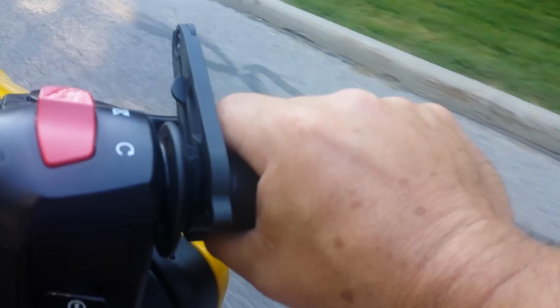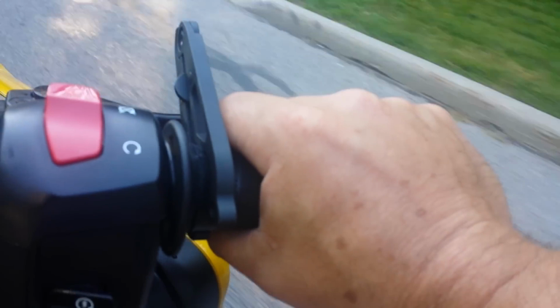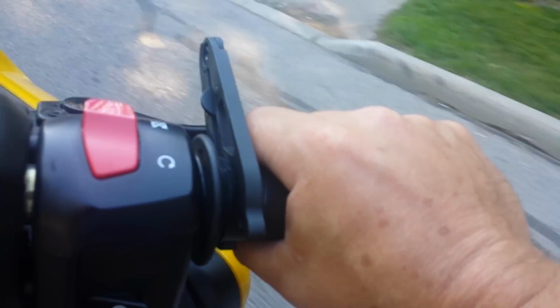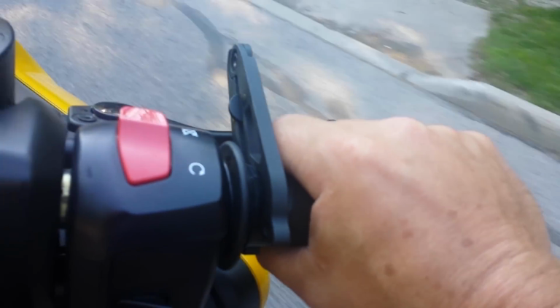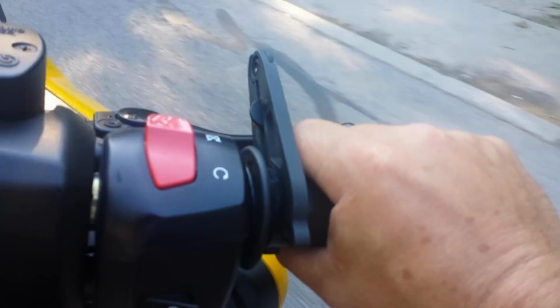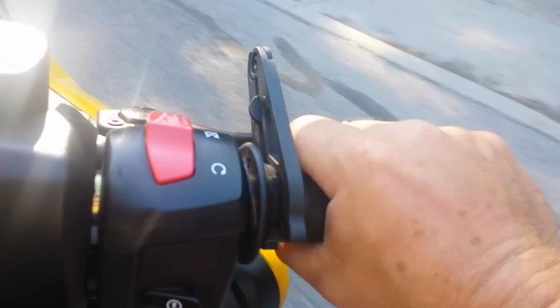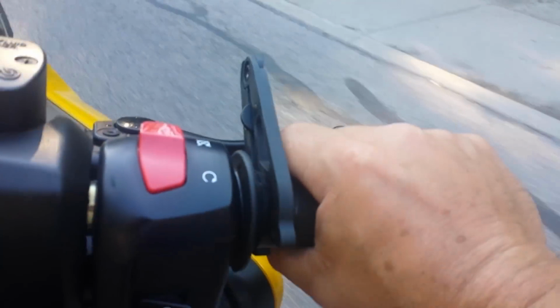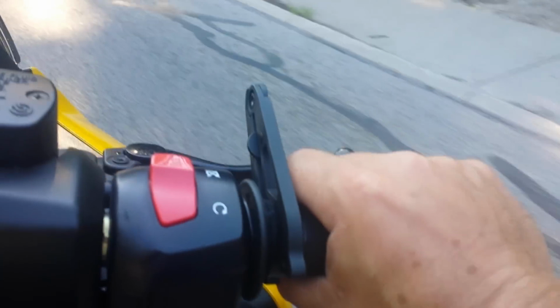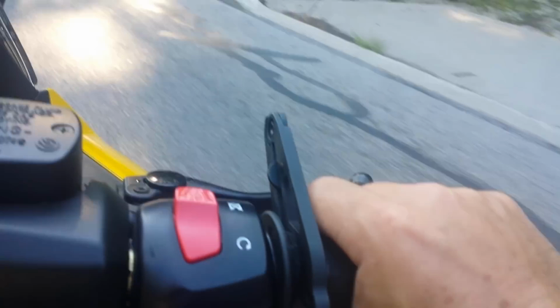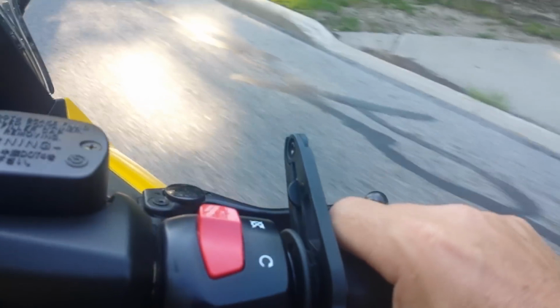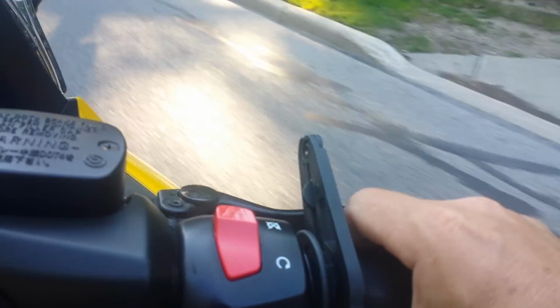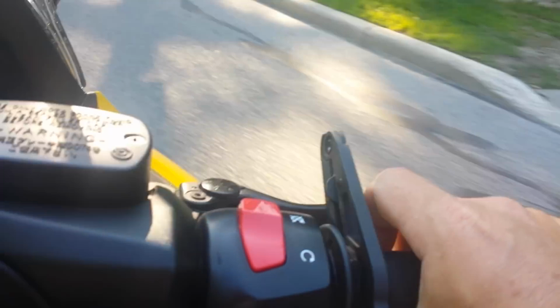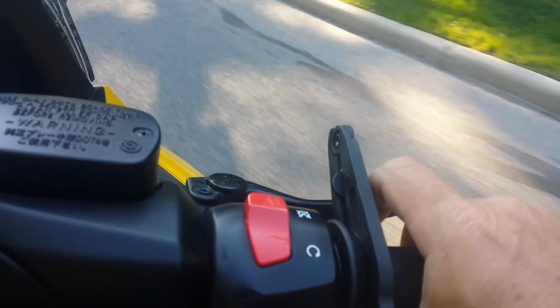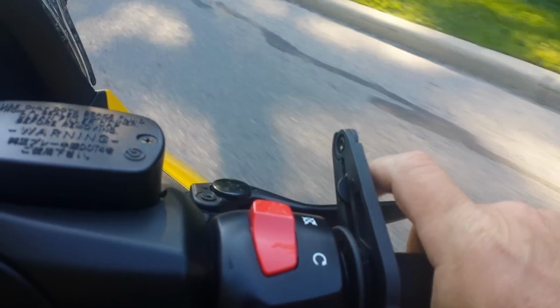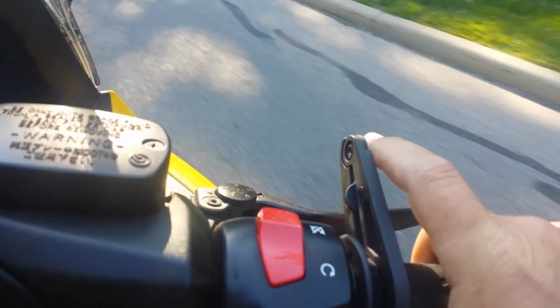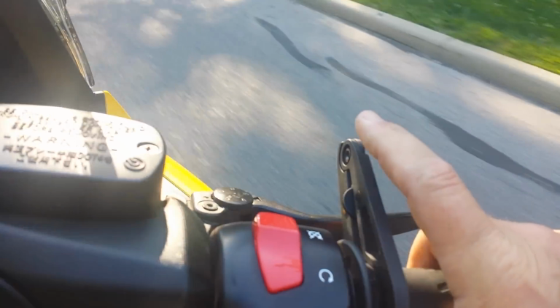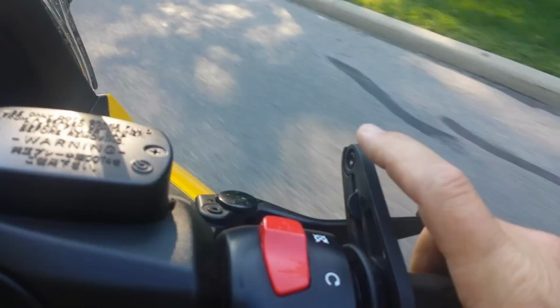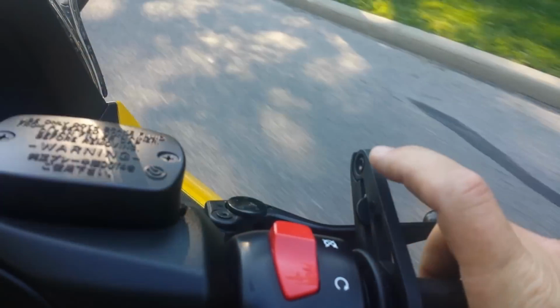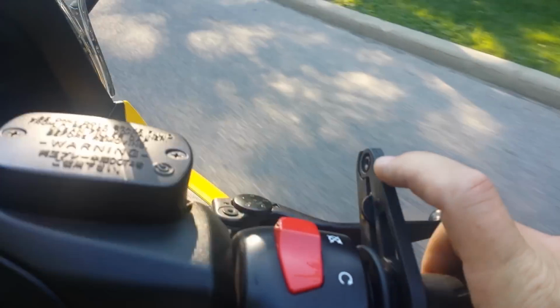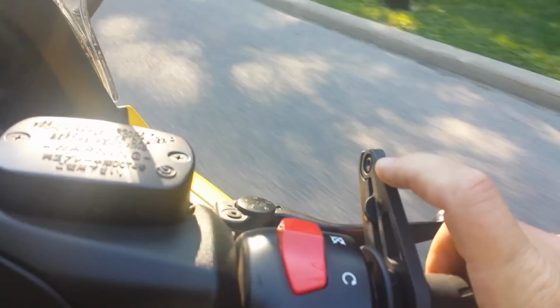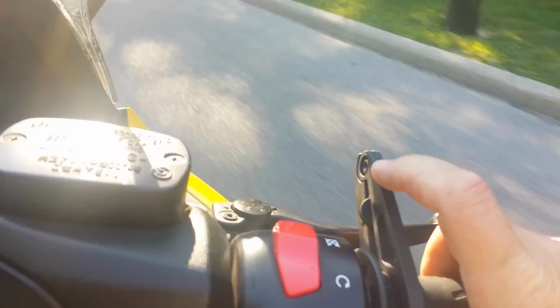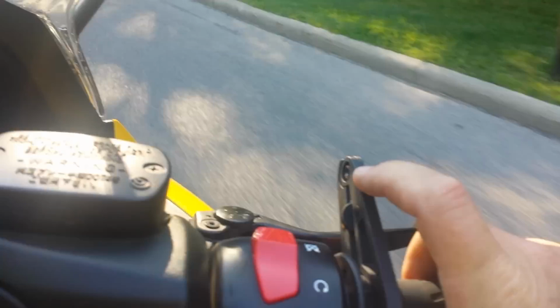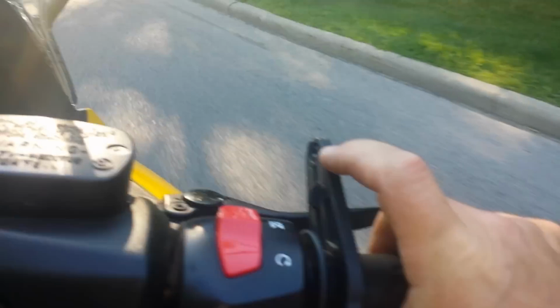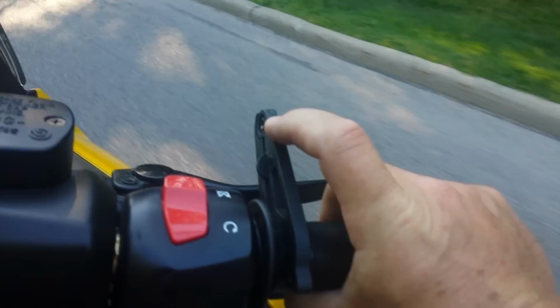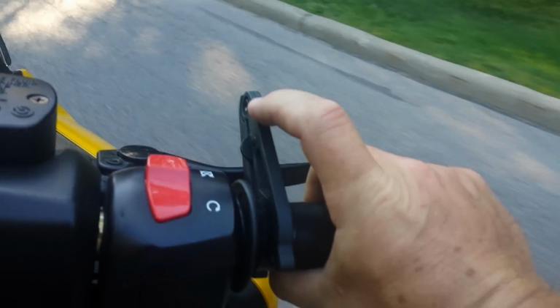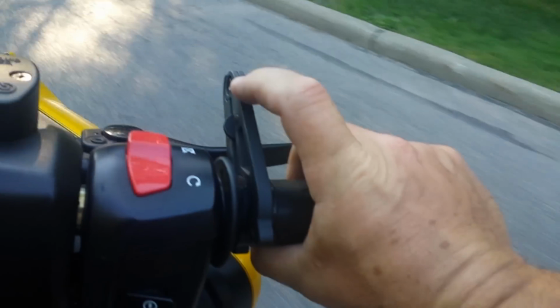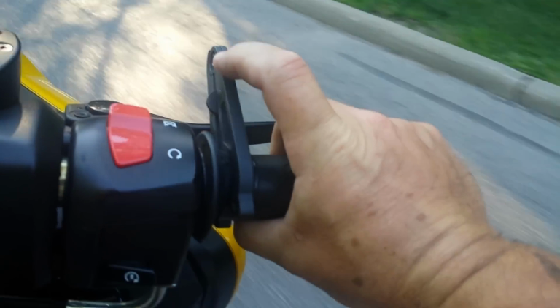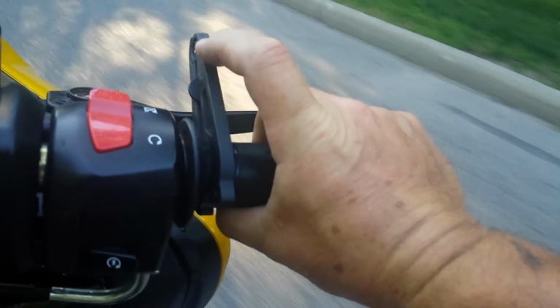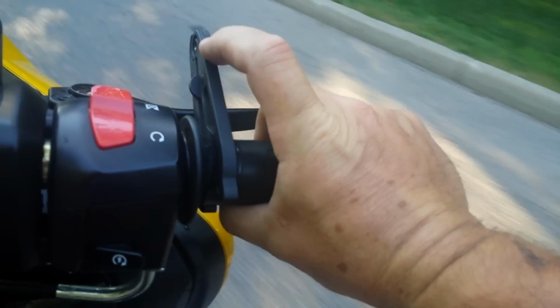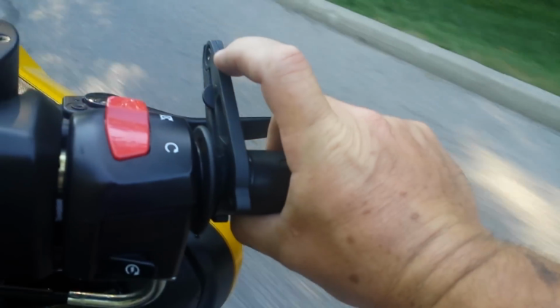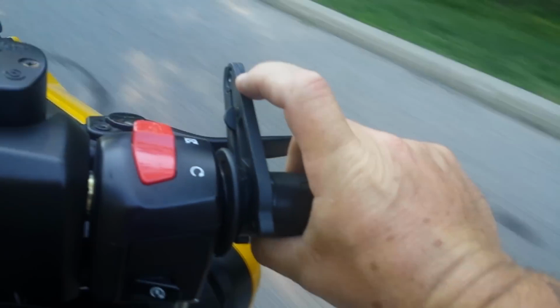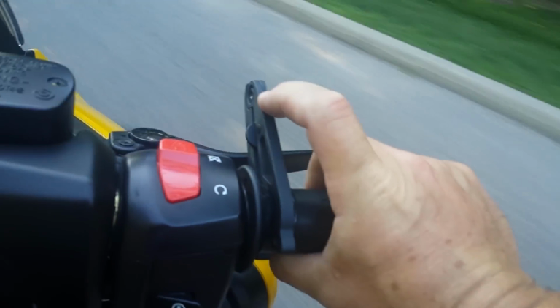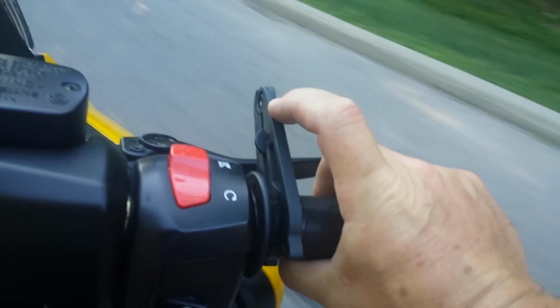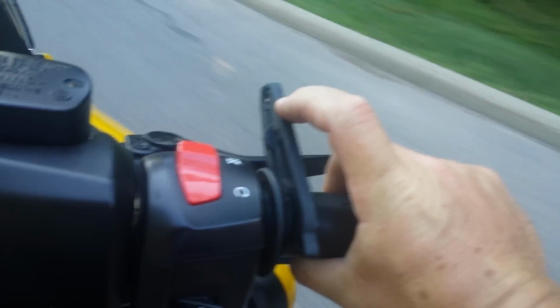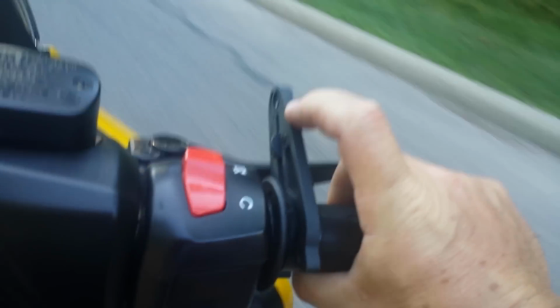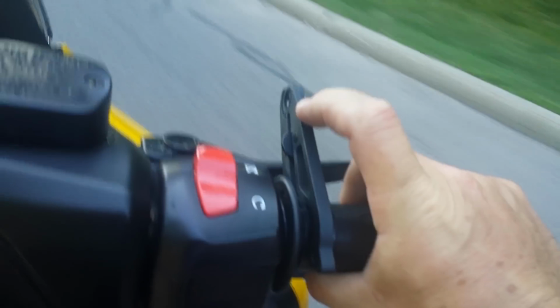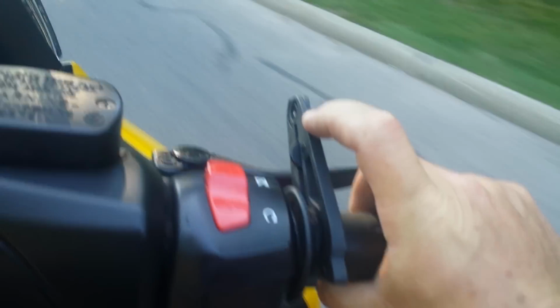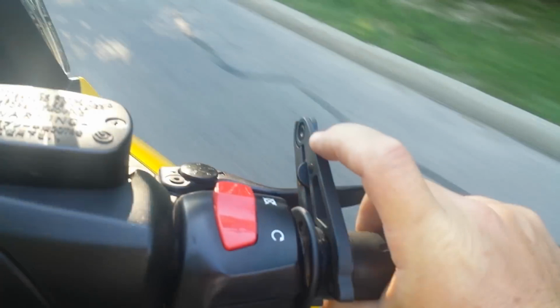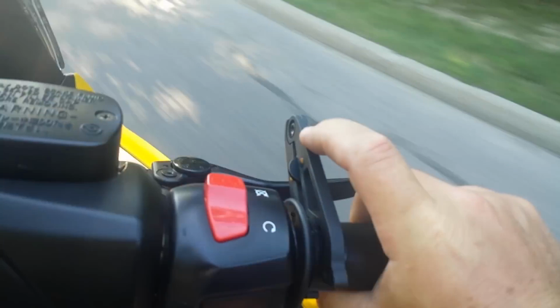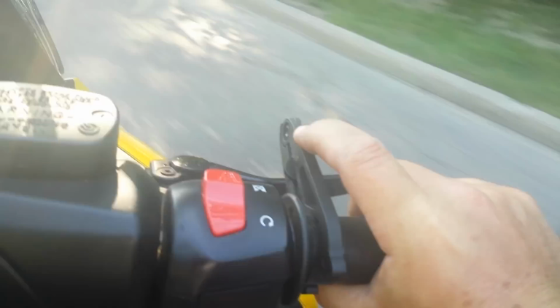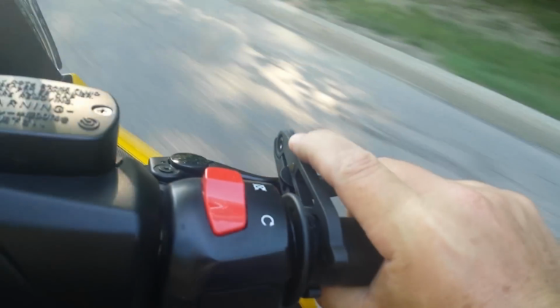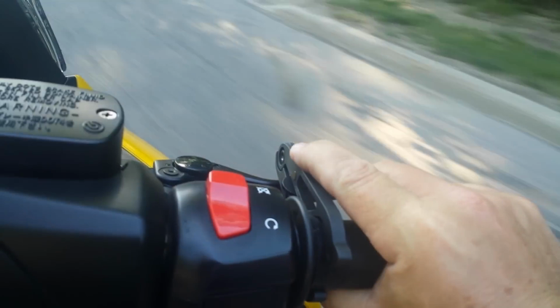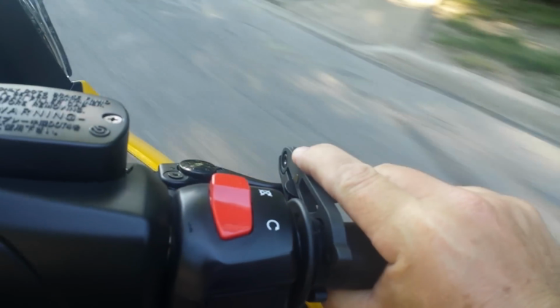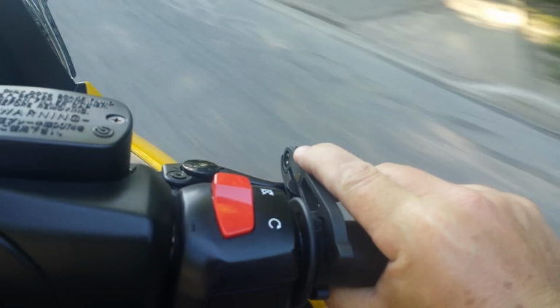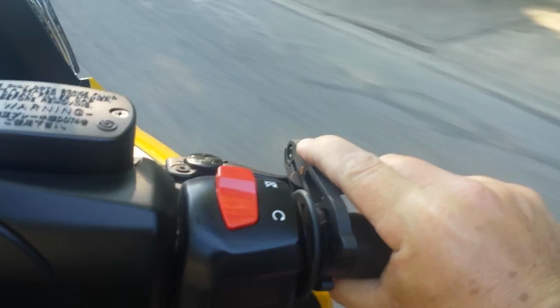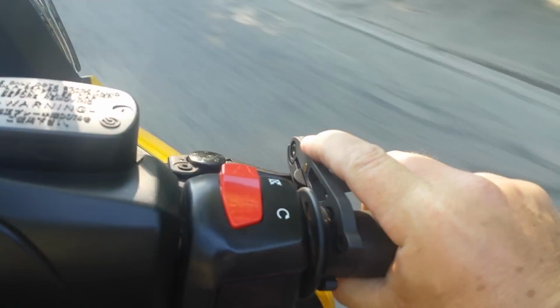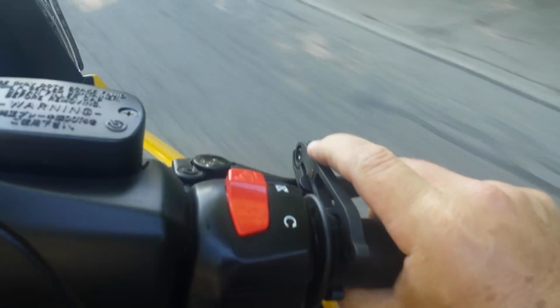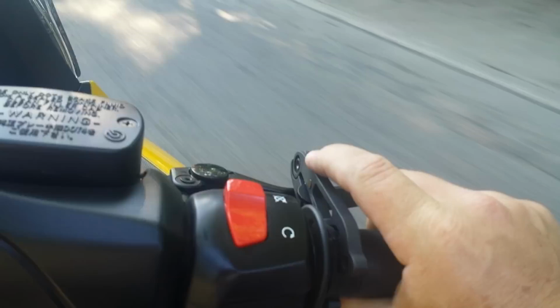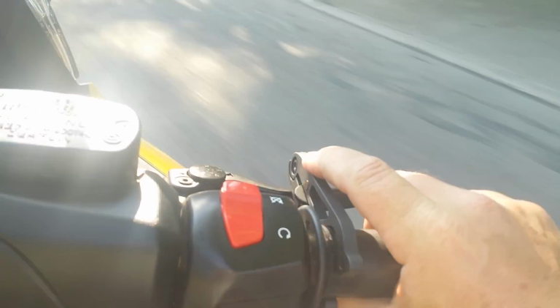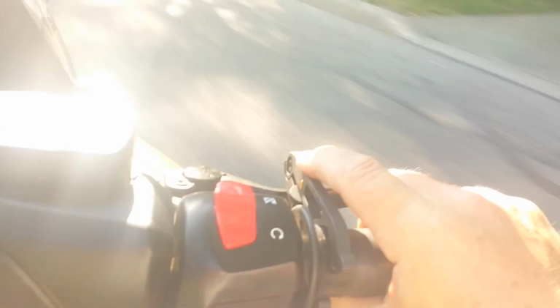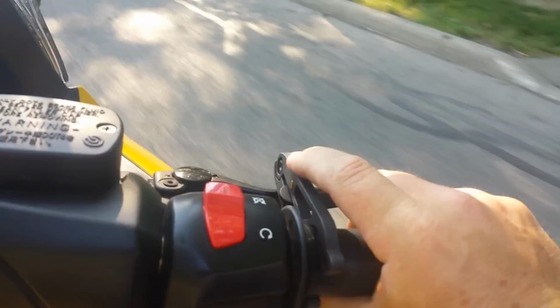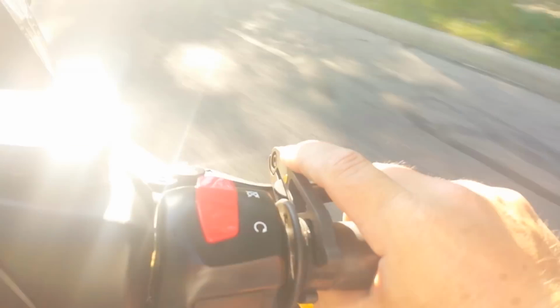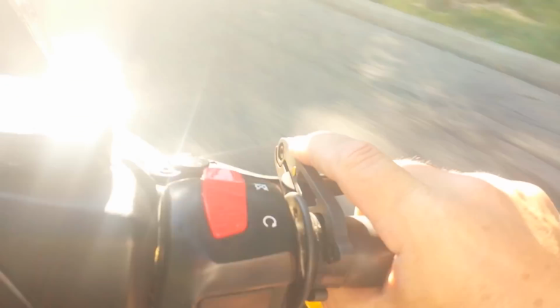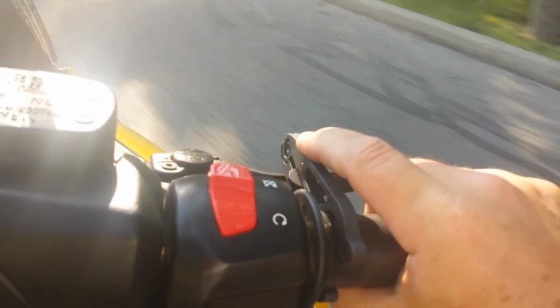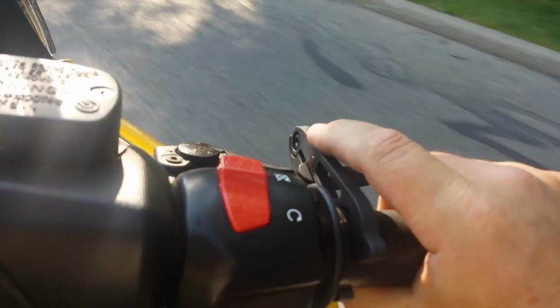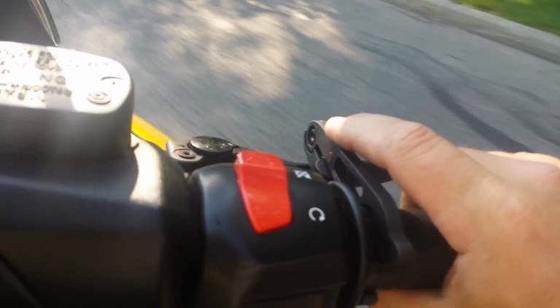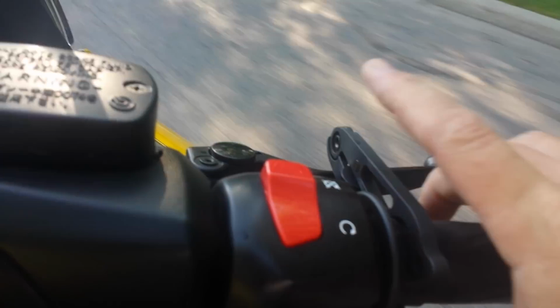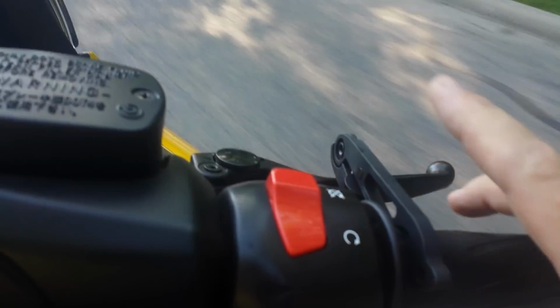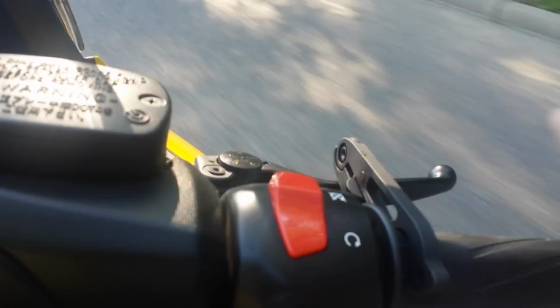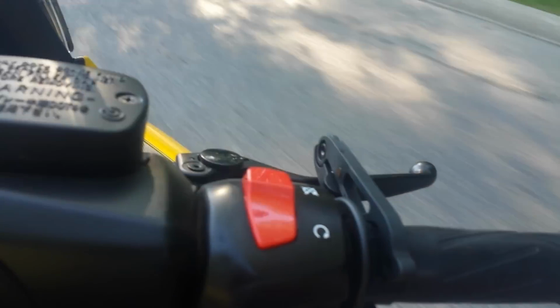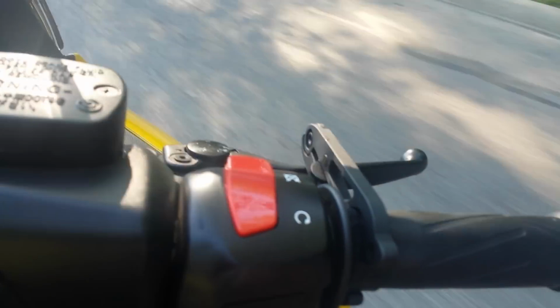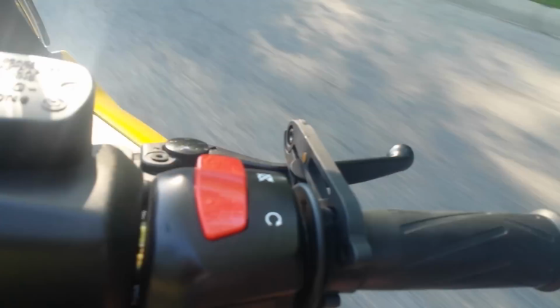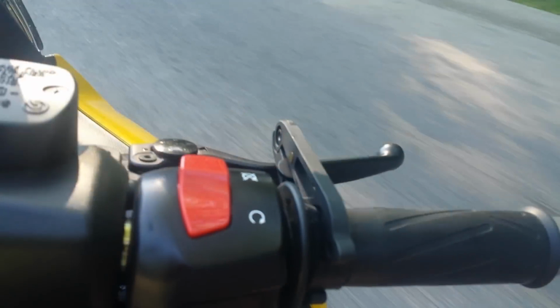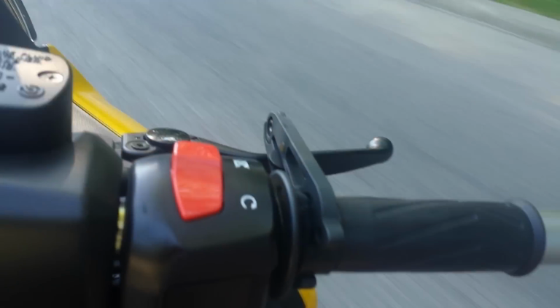Once you've got your desired speed, it's nothing more than just pushing down and letting go to set the cruise control.